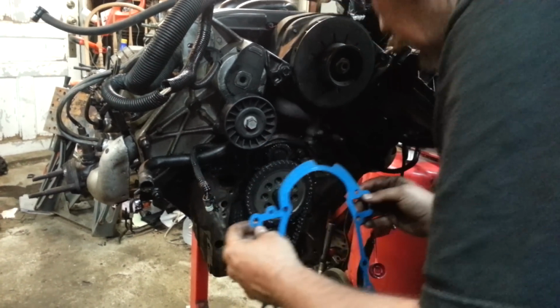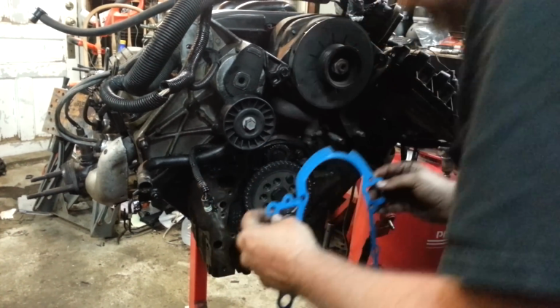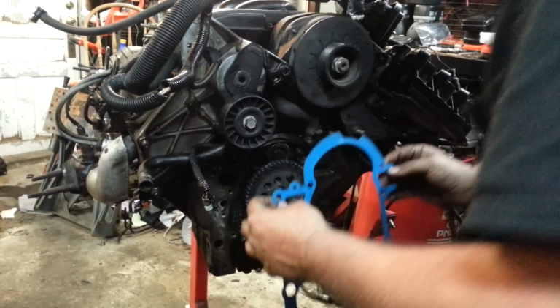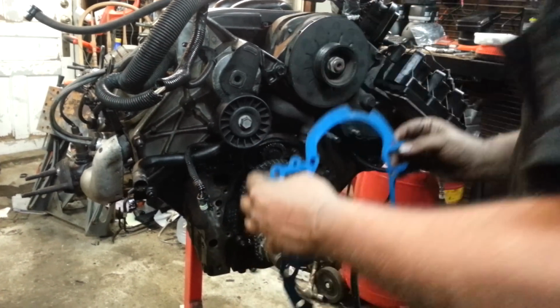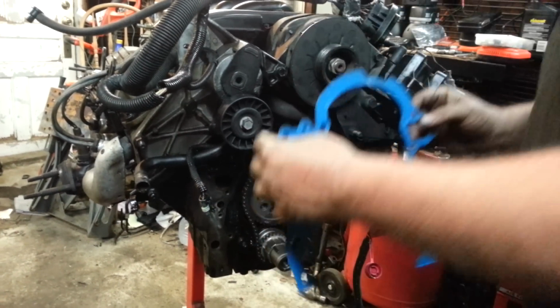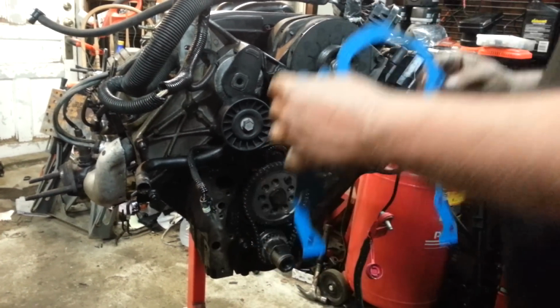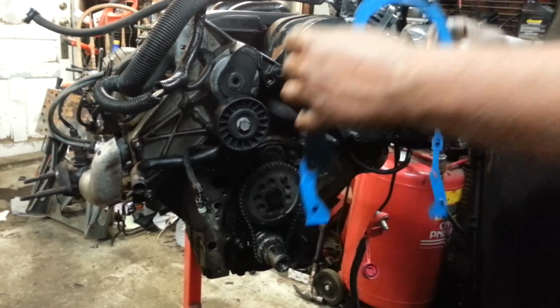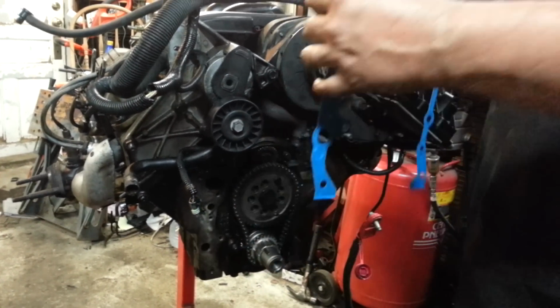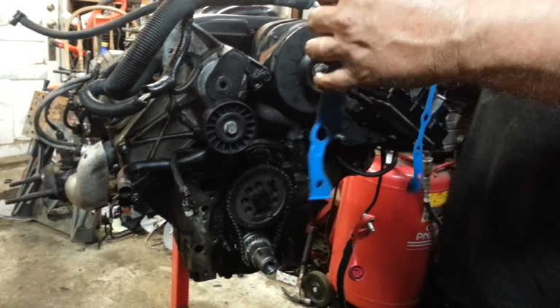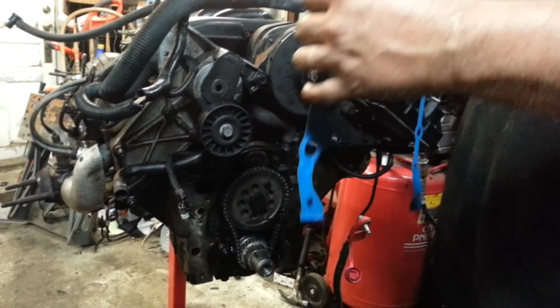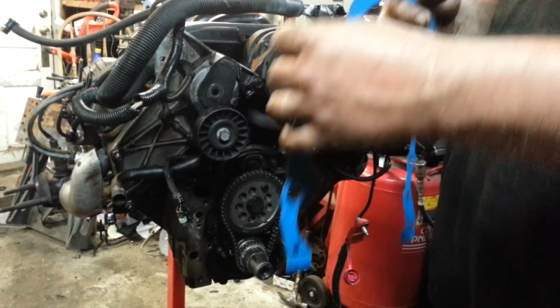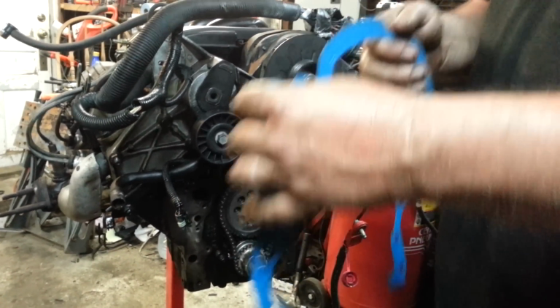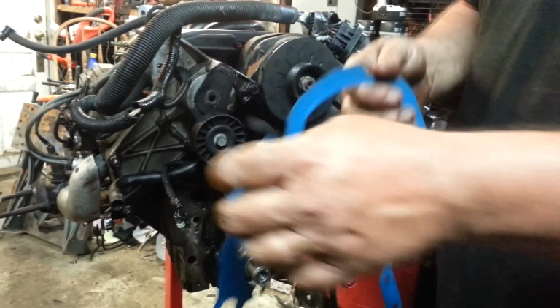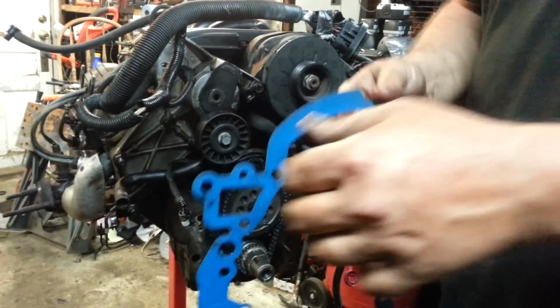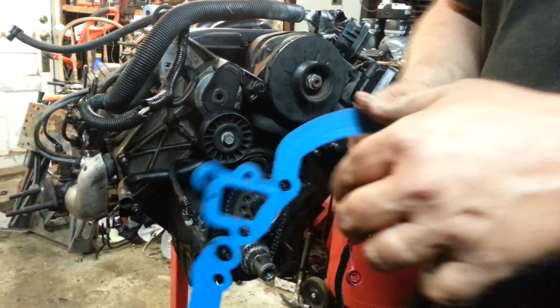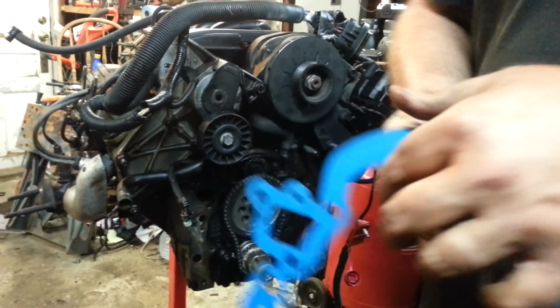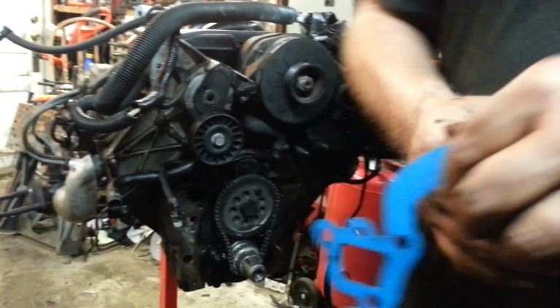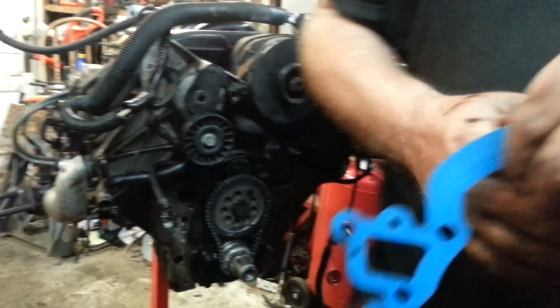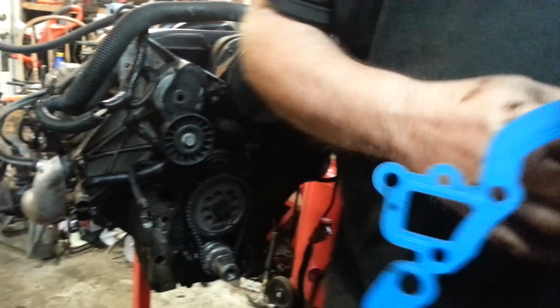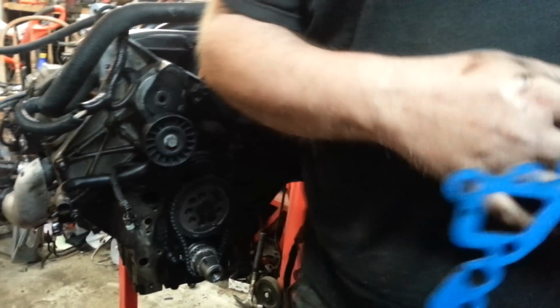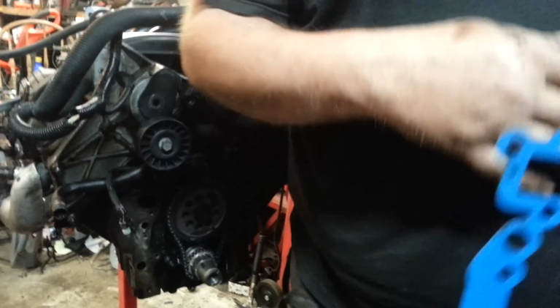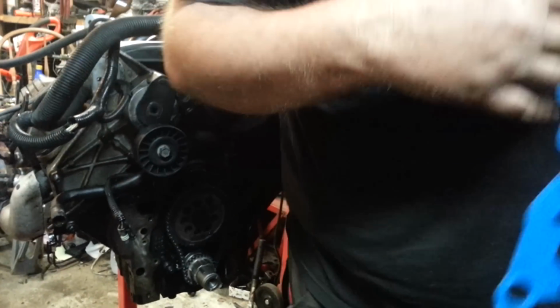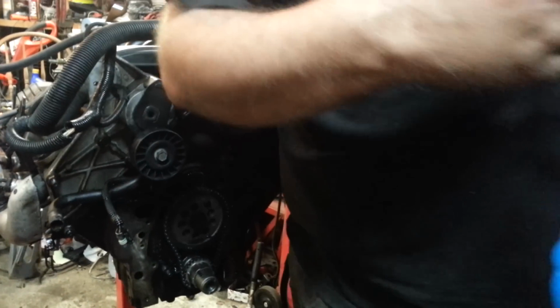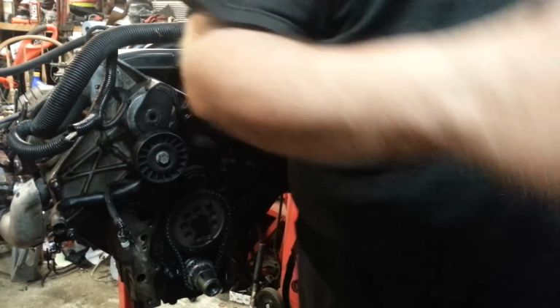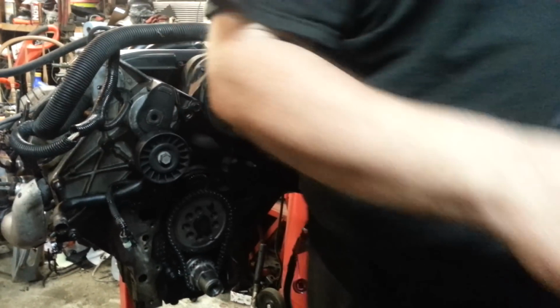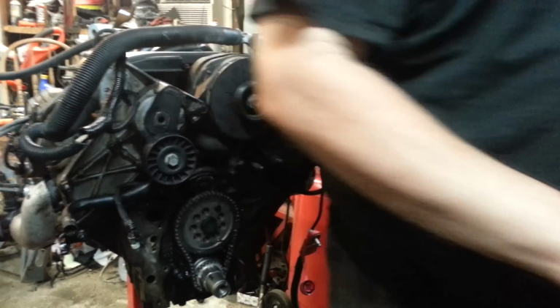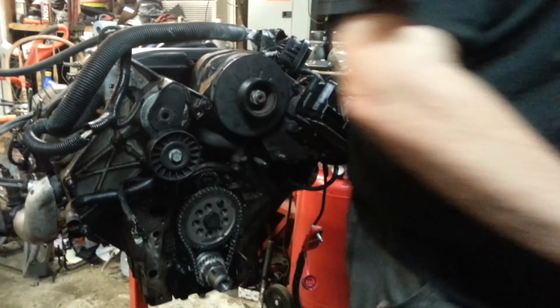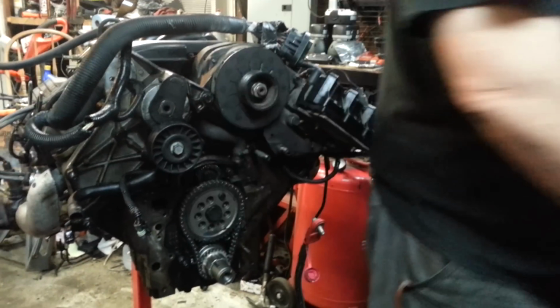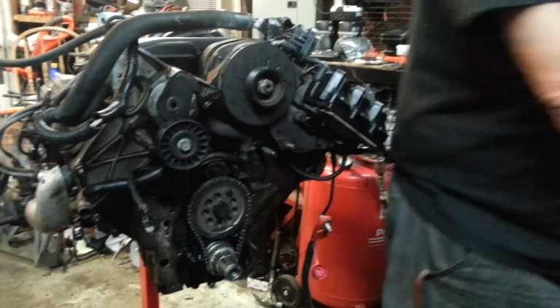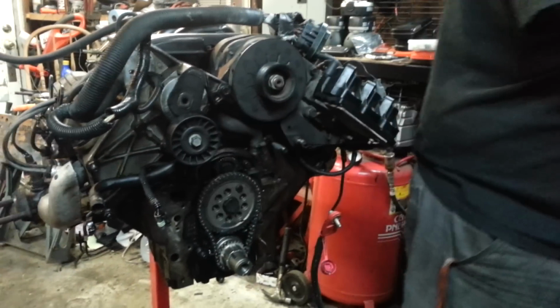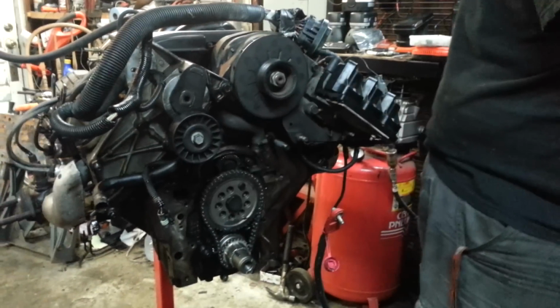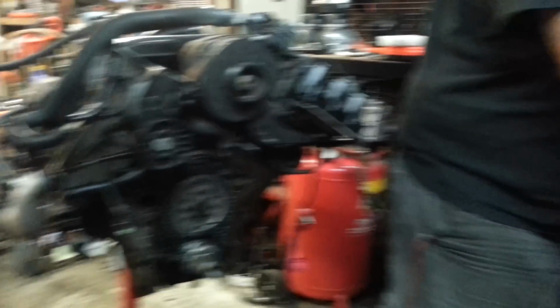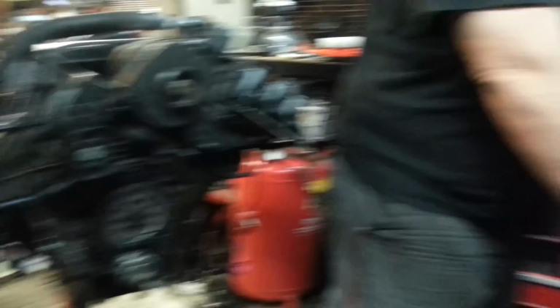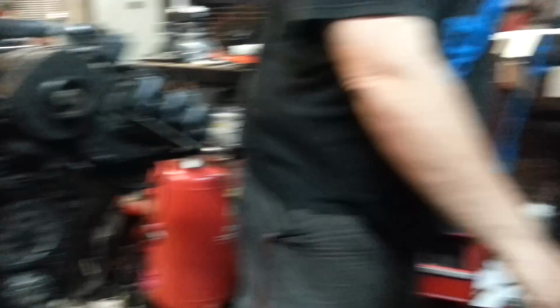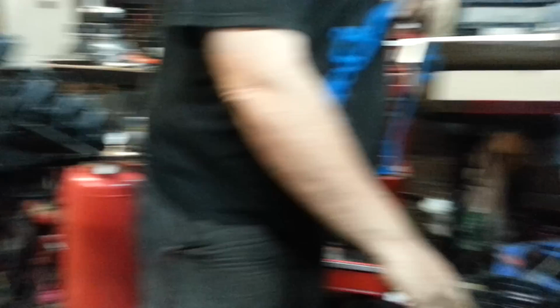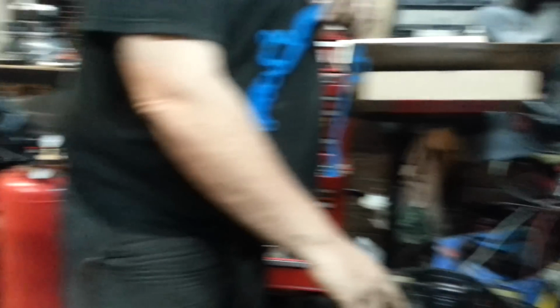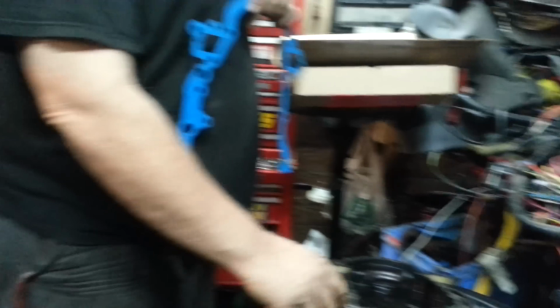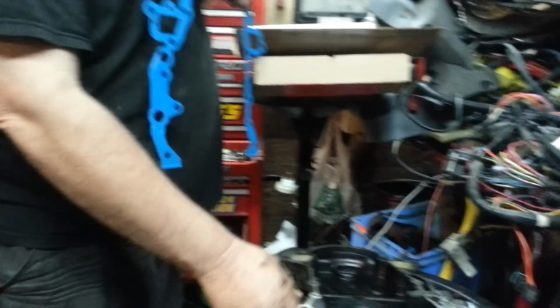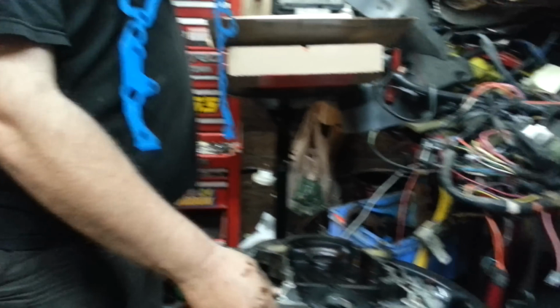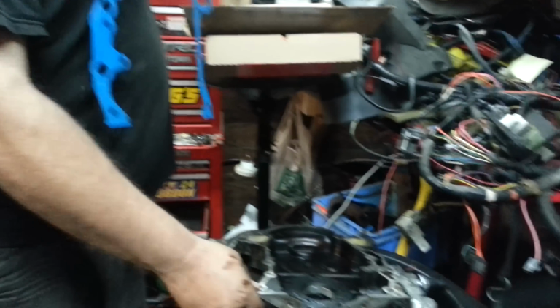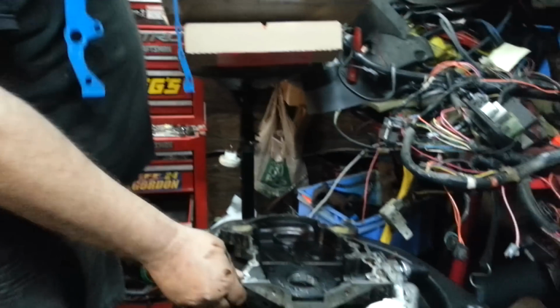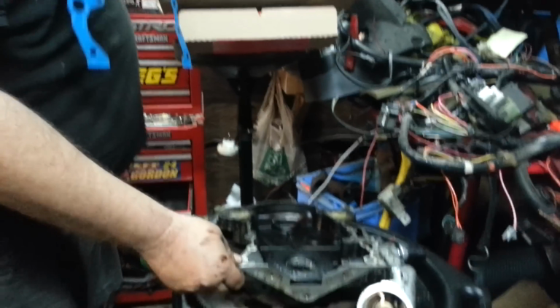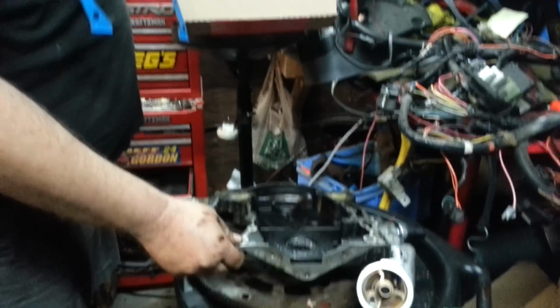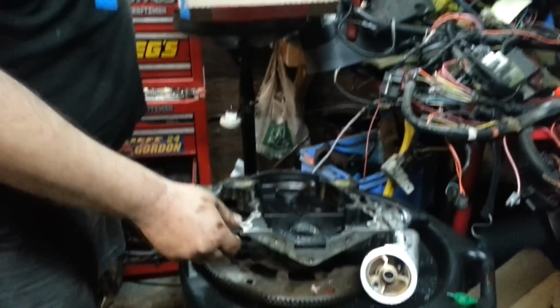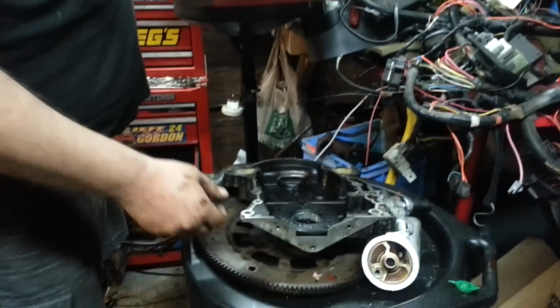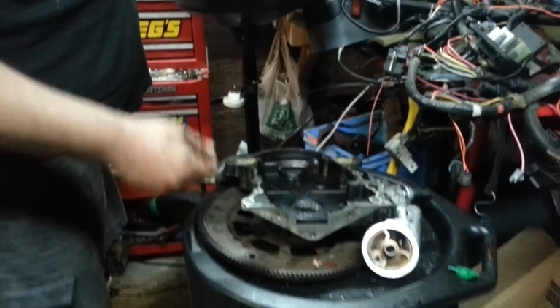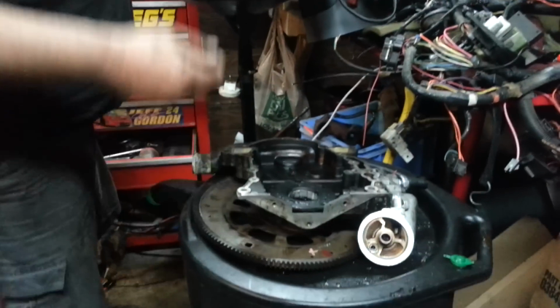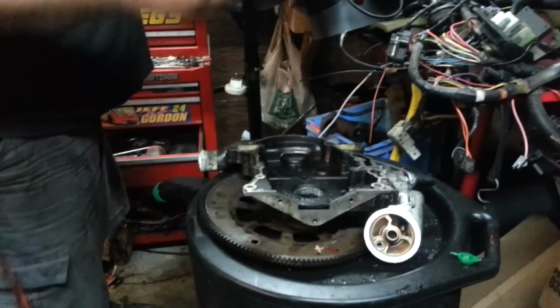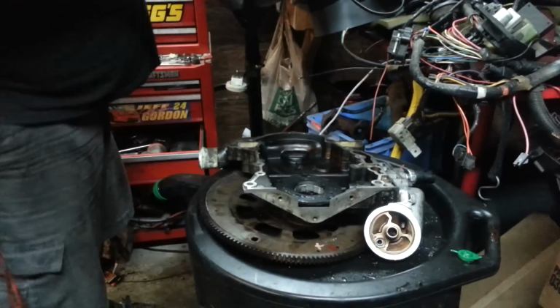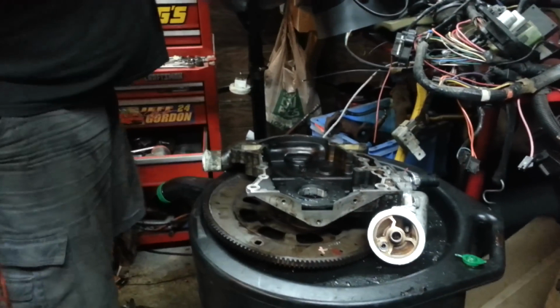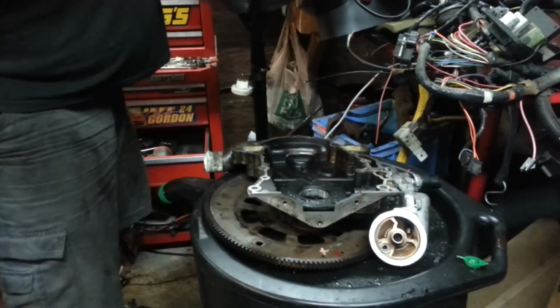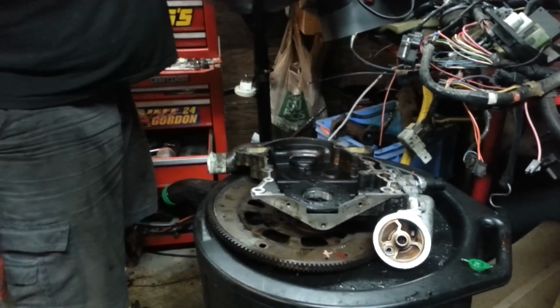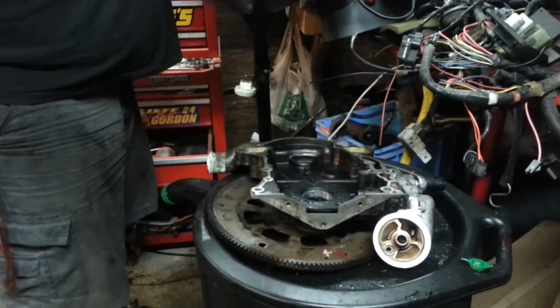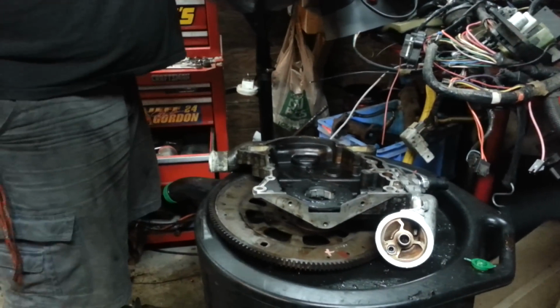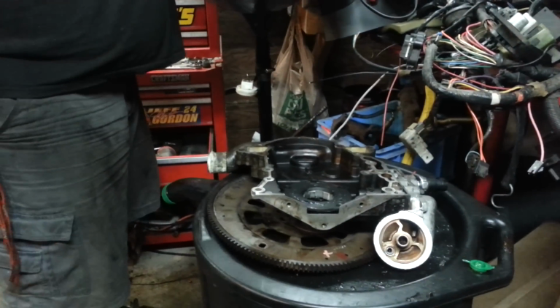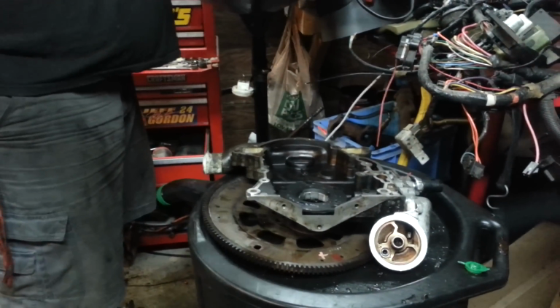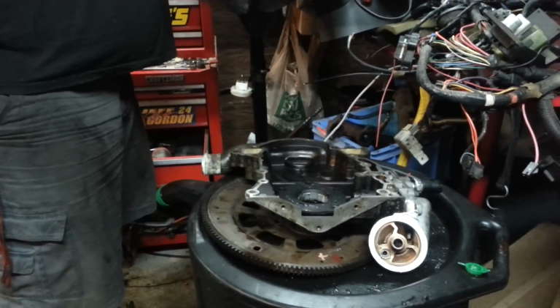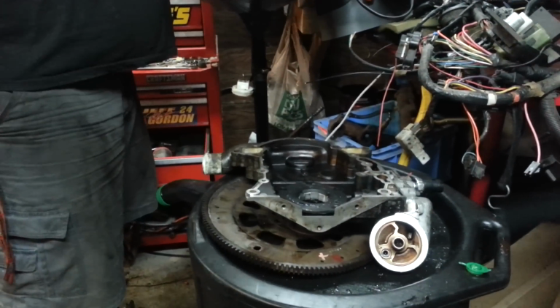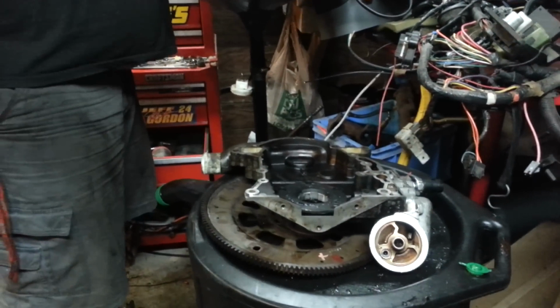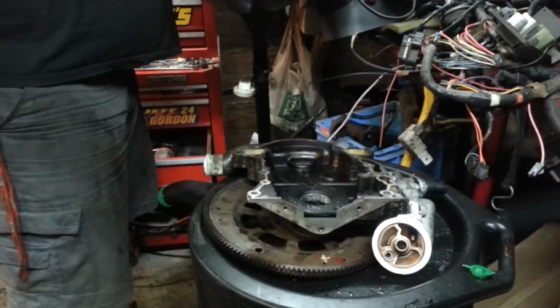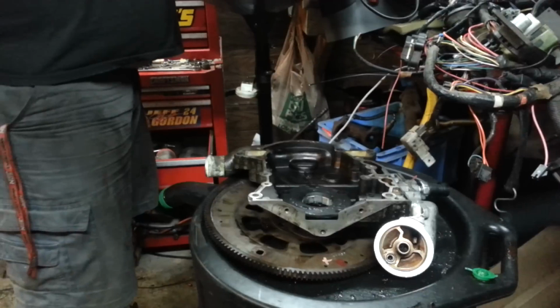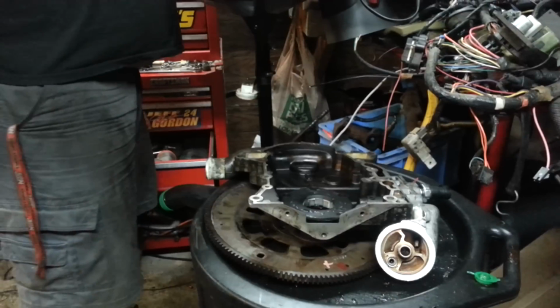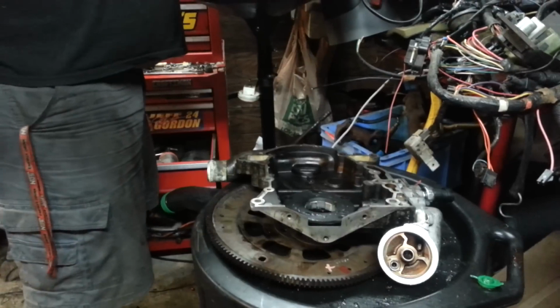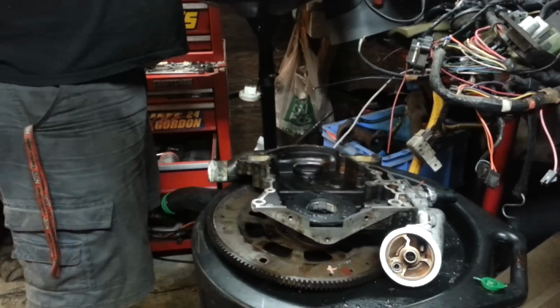I did rebuild the oil pump for this engine, as it is part of the timing cover, and replacing the oil pump would be extremely expensive.